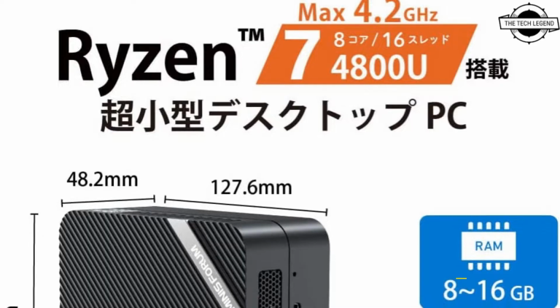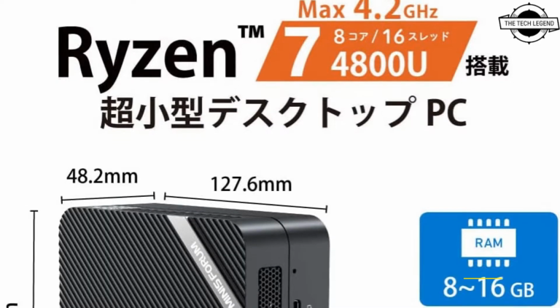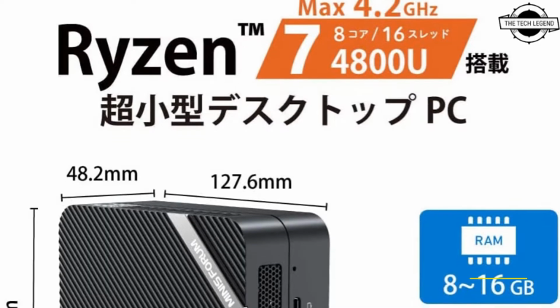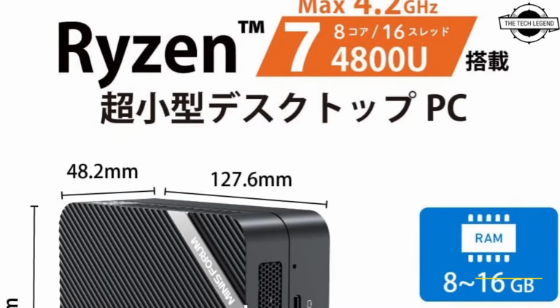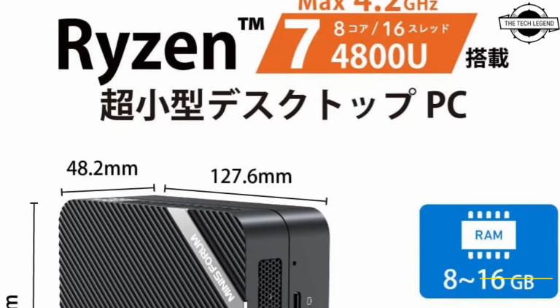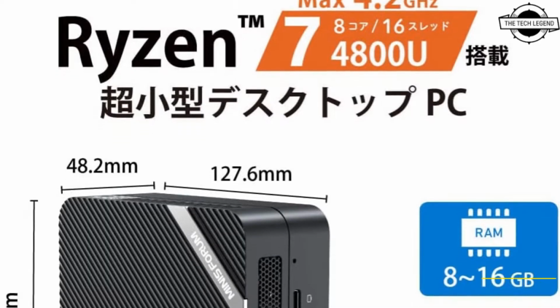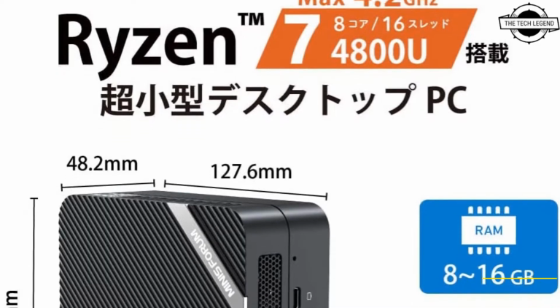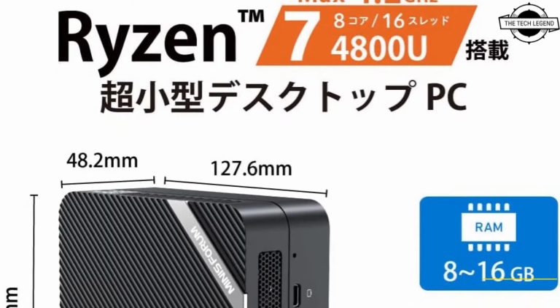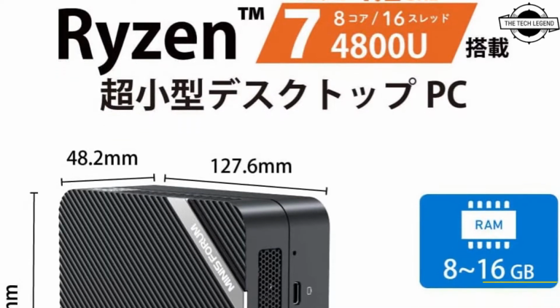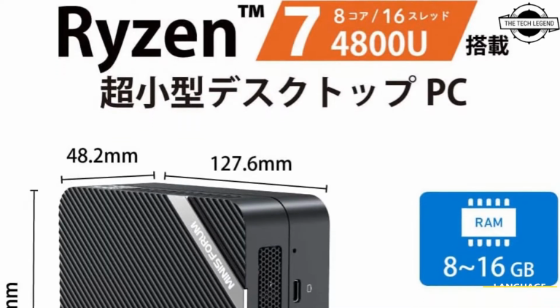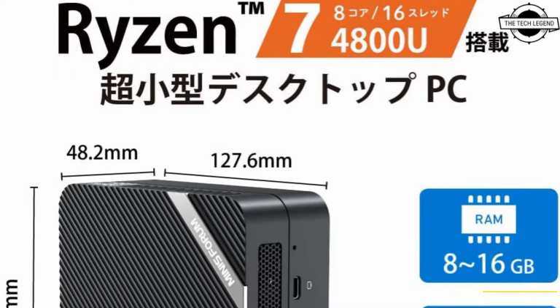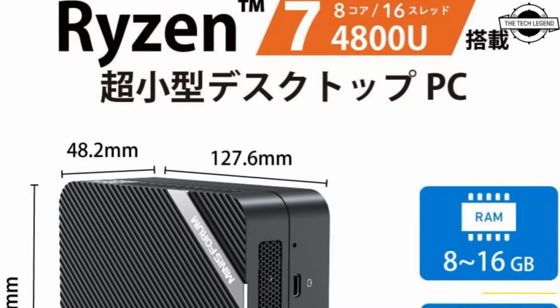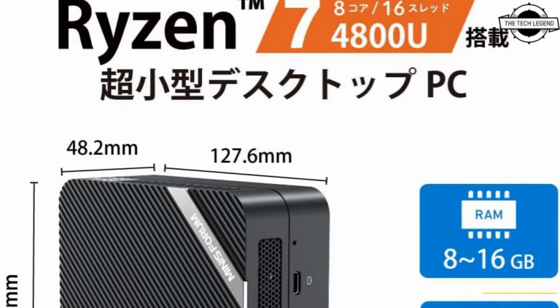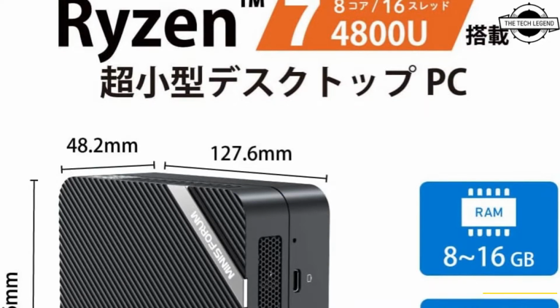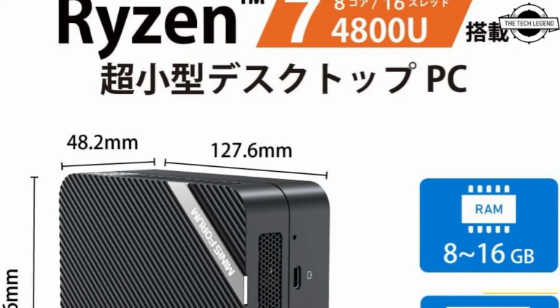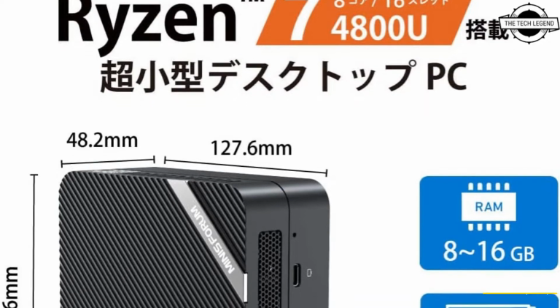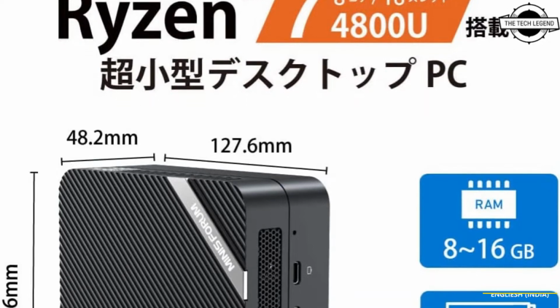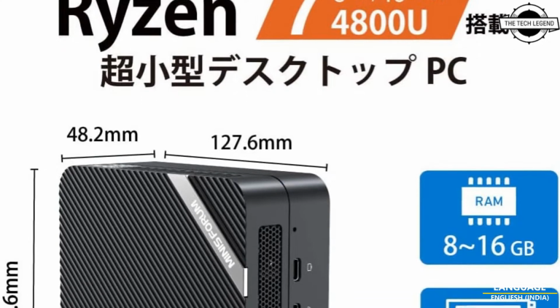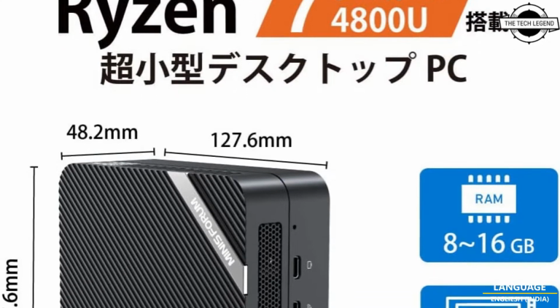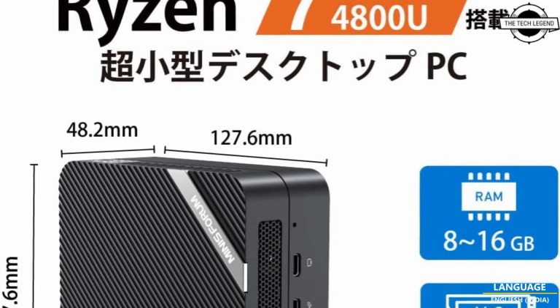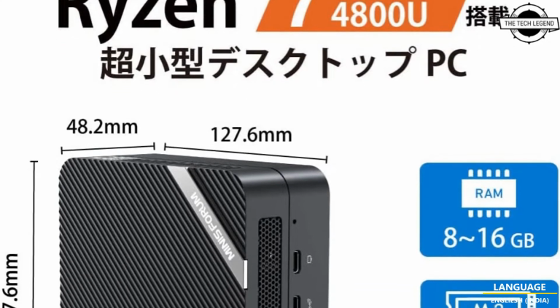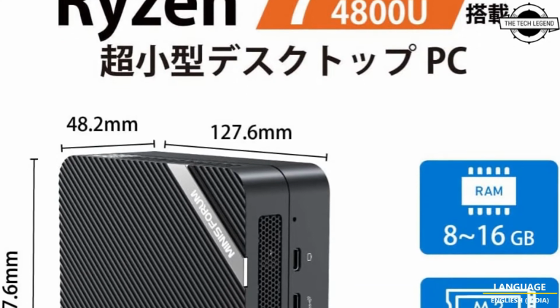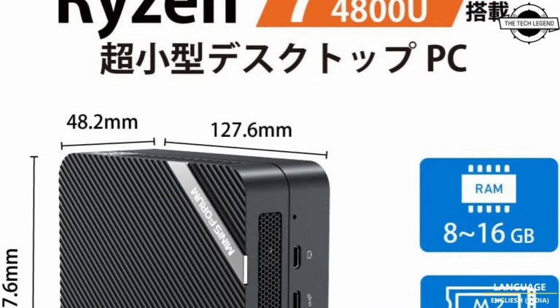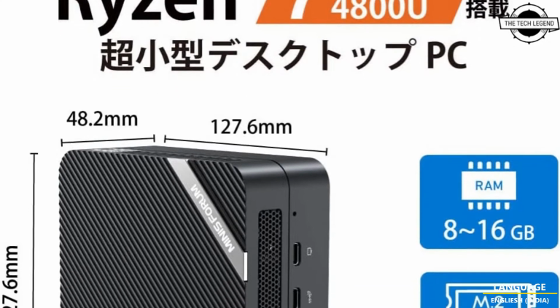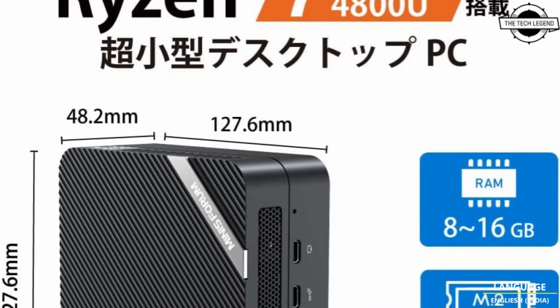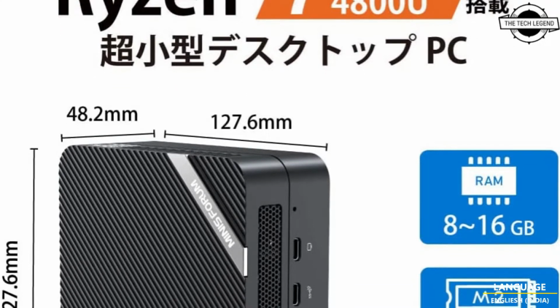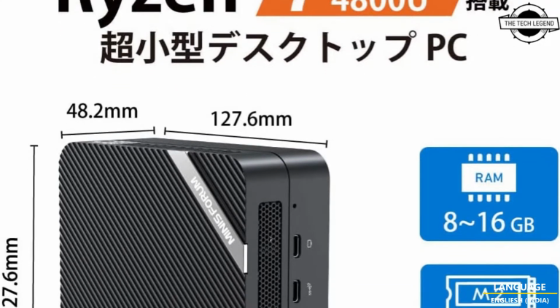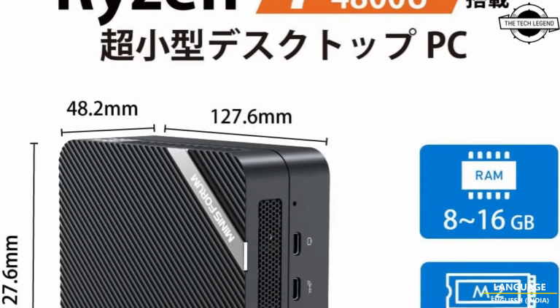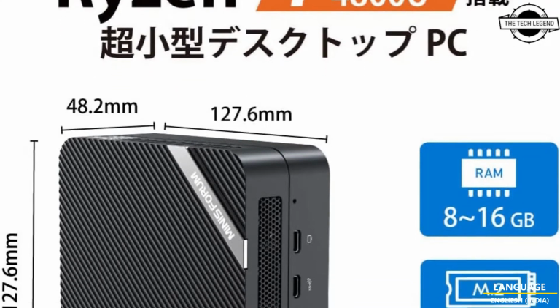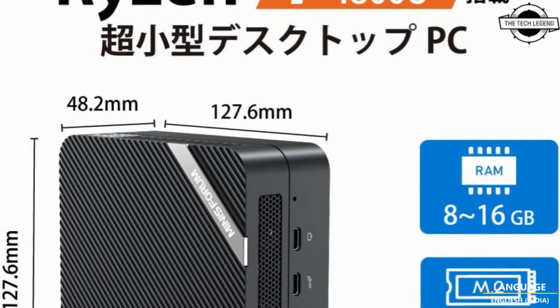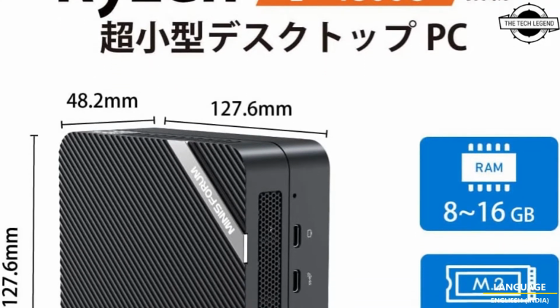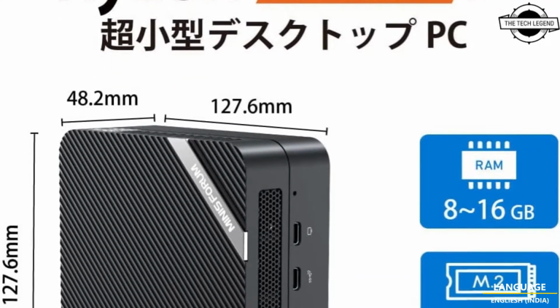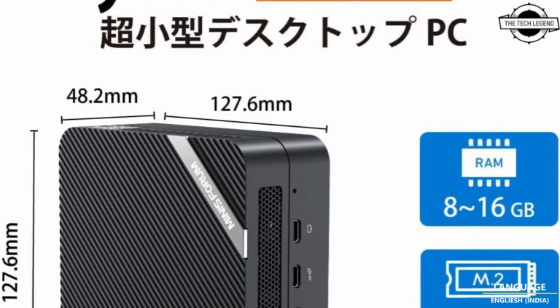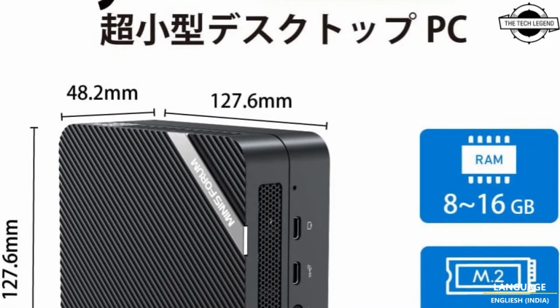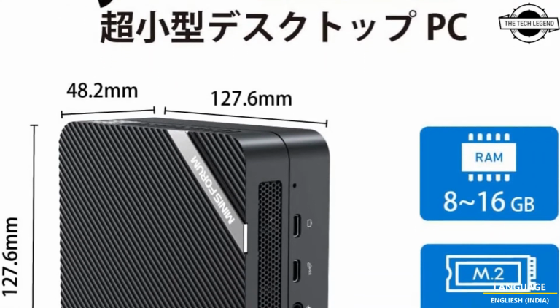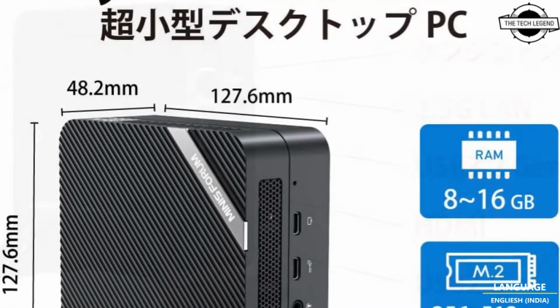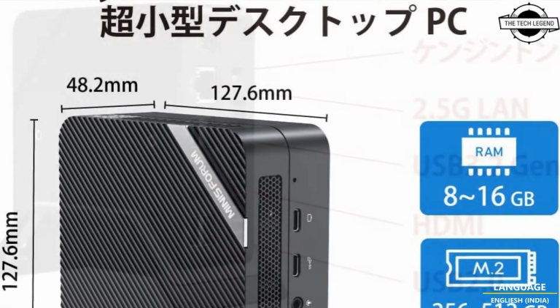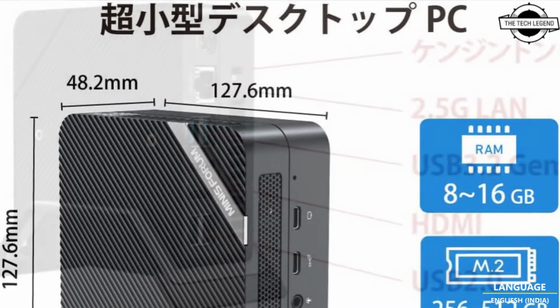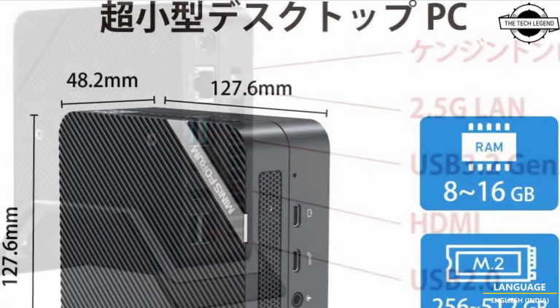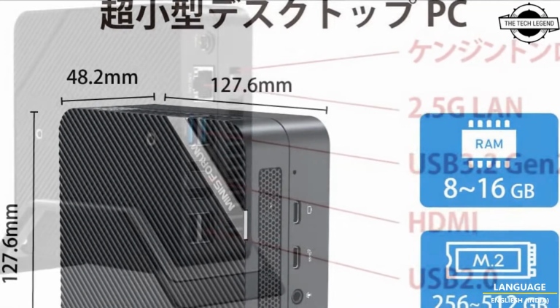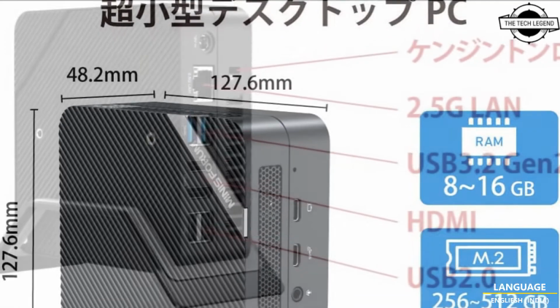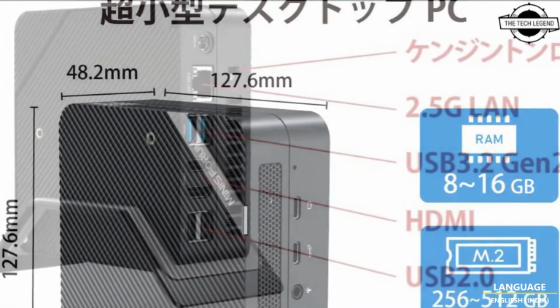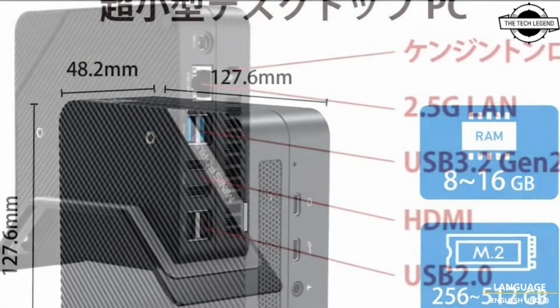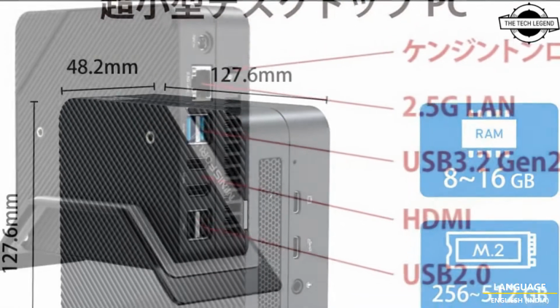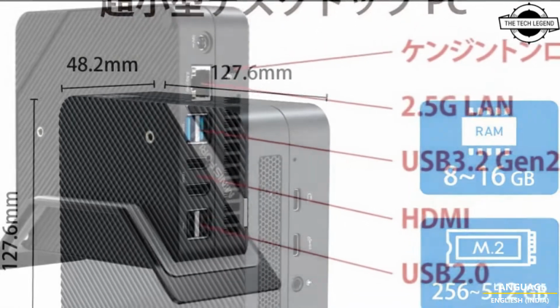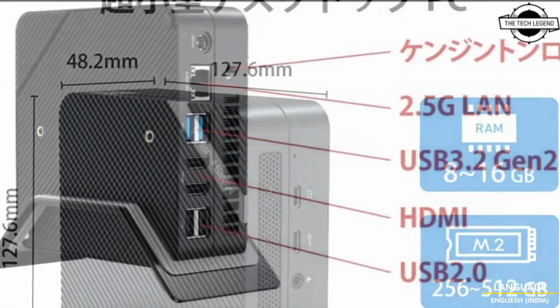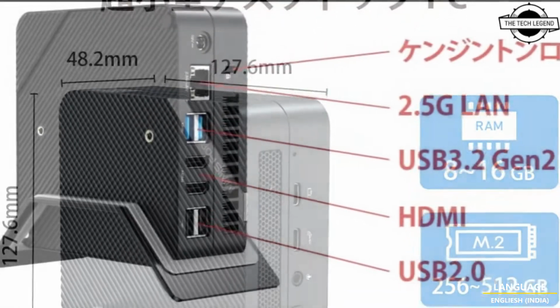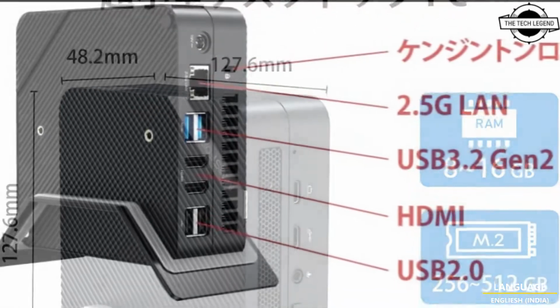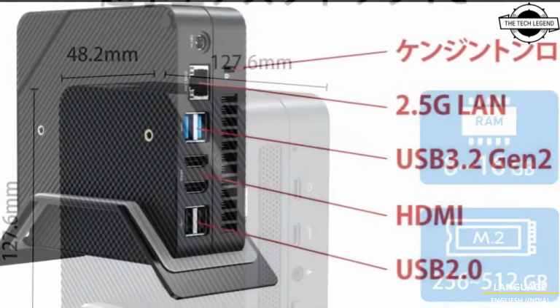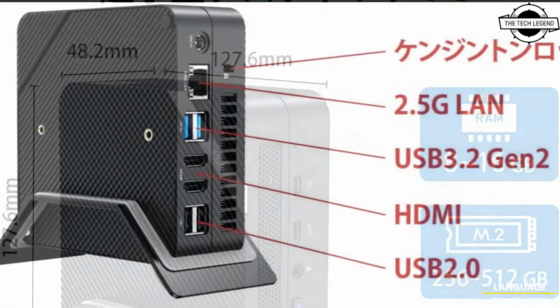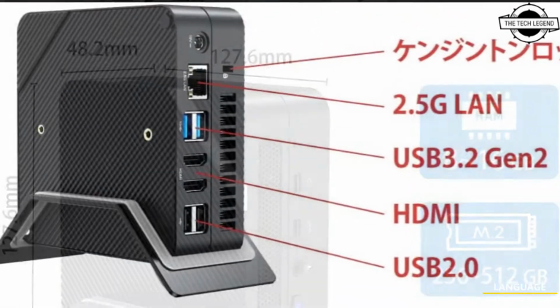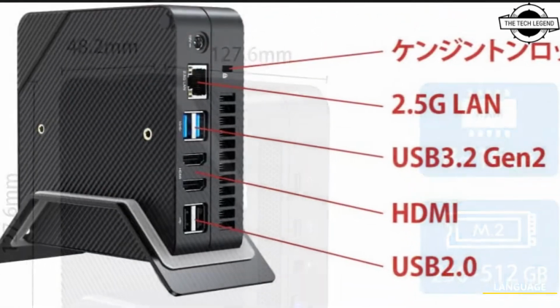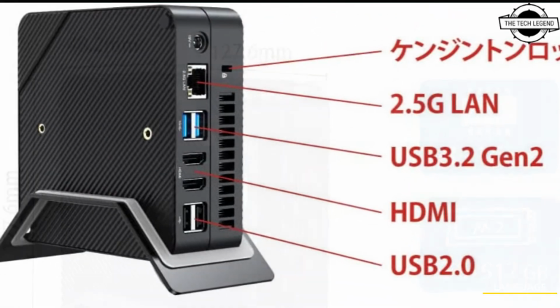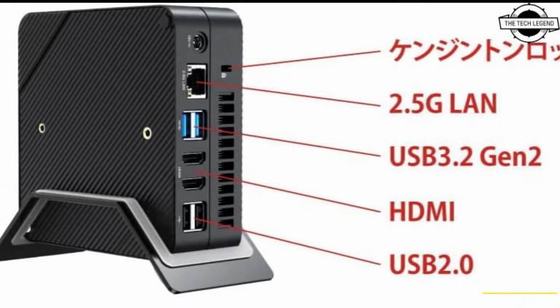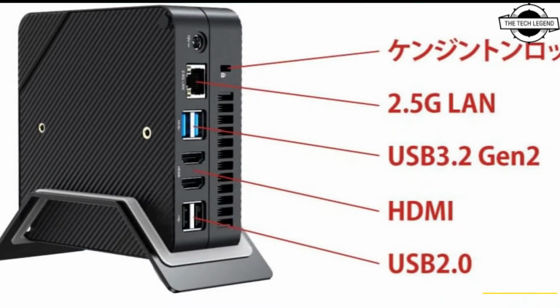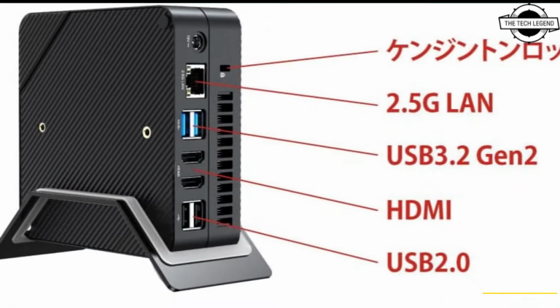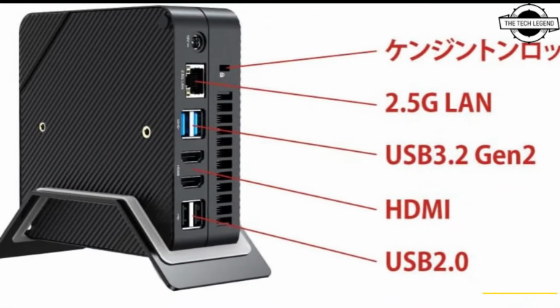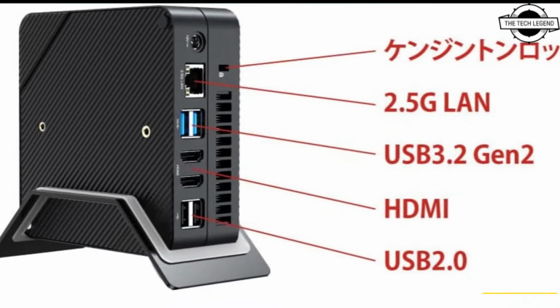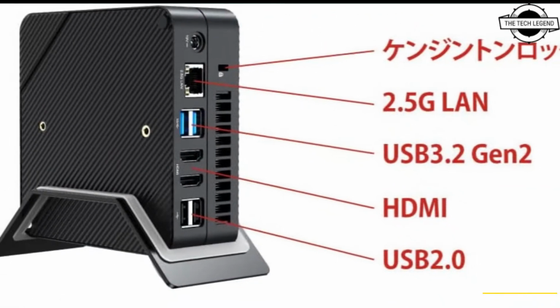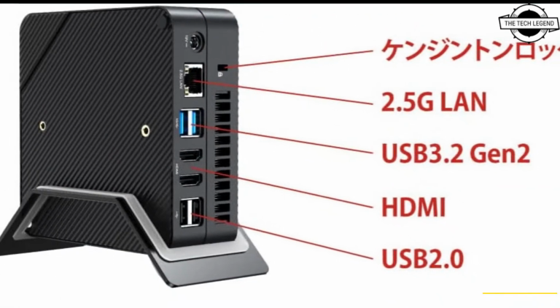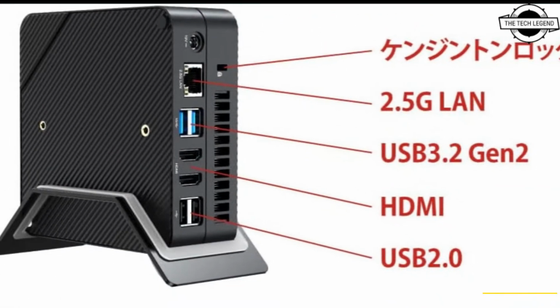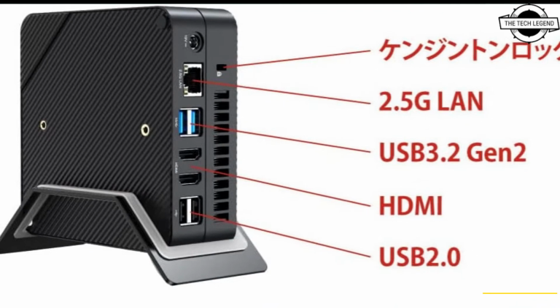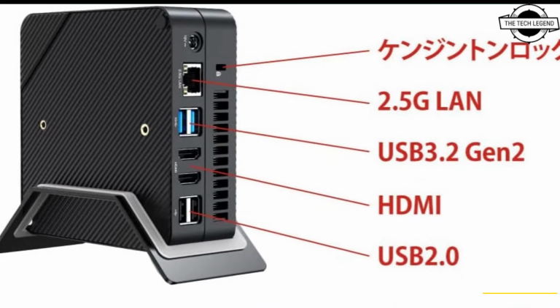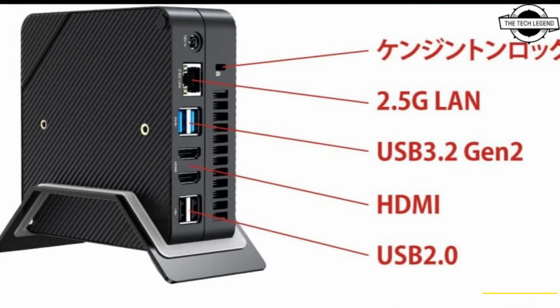Hello friends, welcome to the TechLizzen channel. Should I even talk about the Minisforum UM480, an ultra small PC.